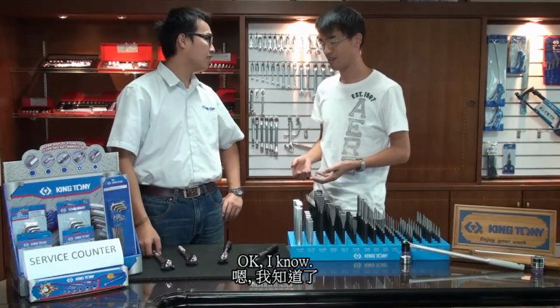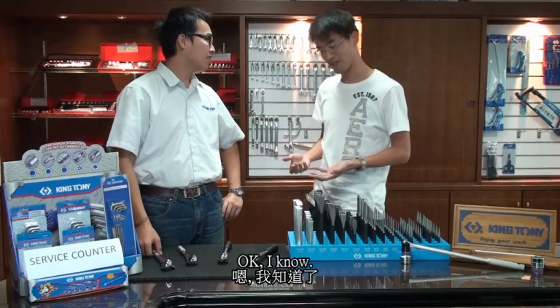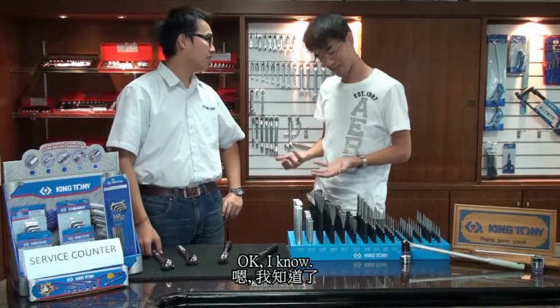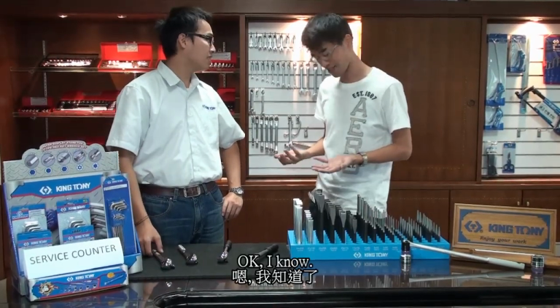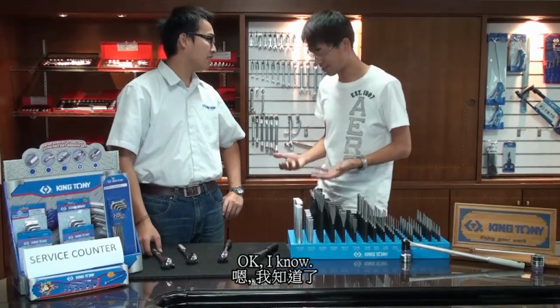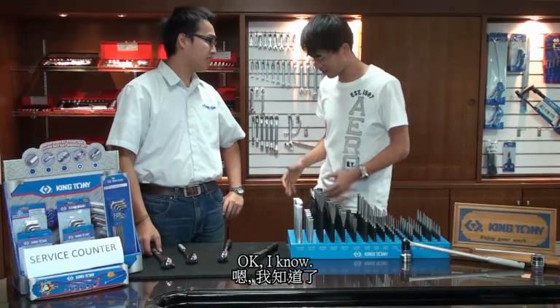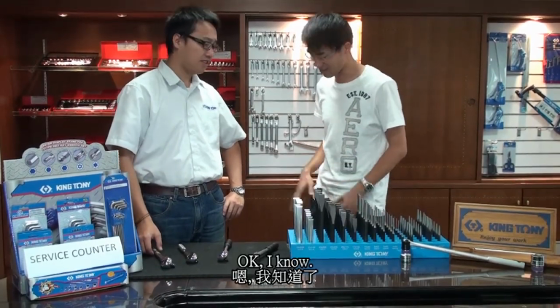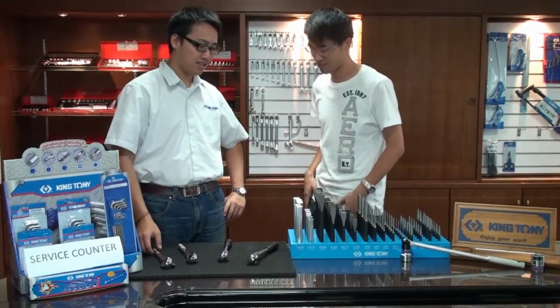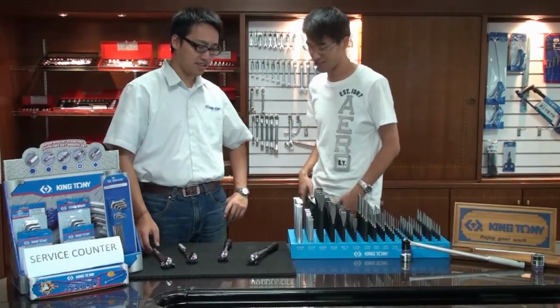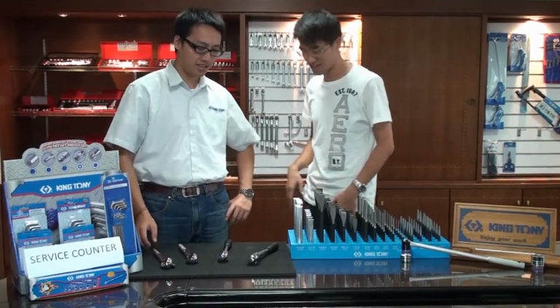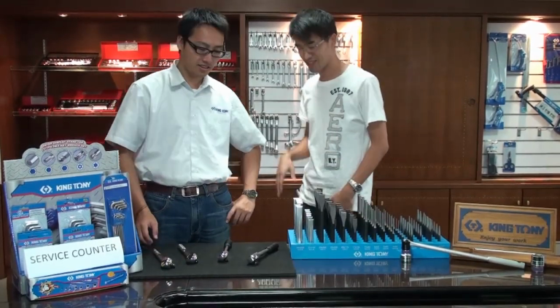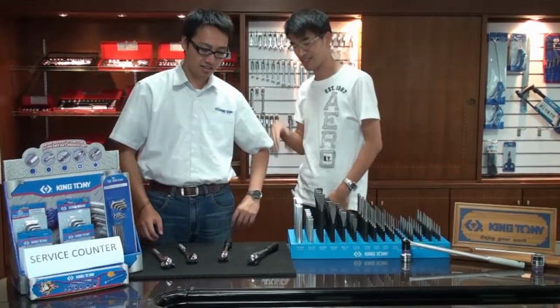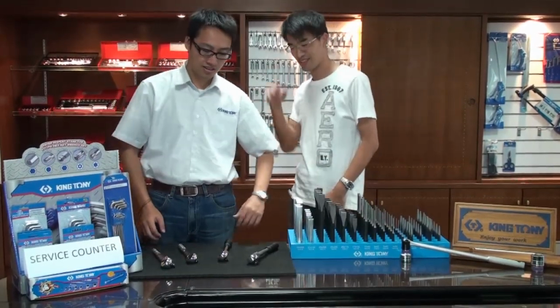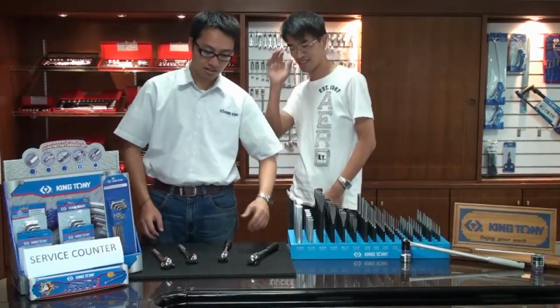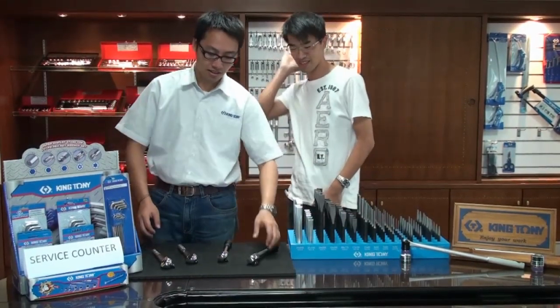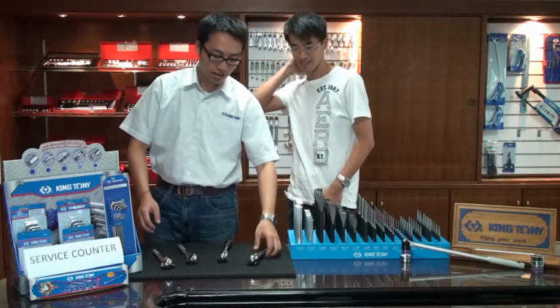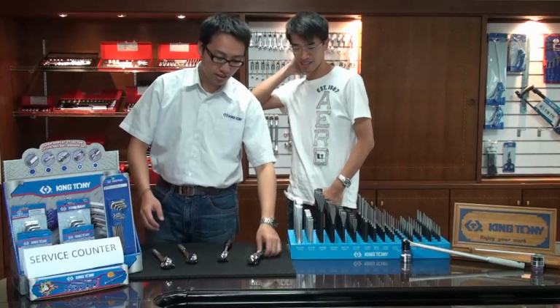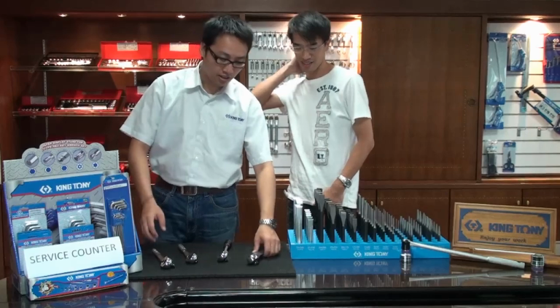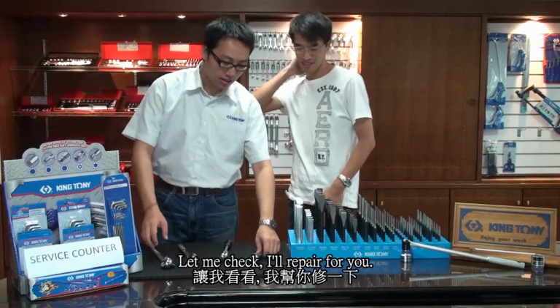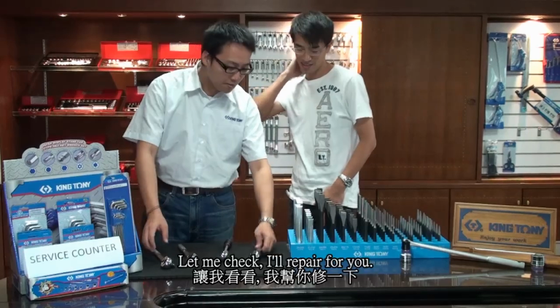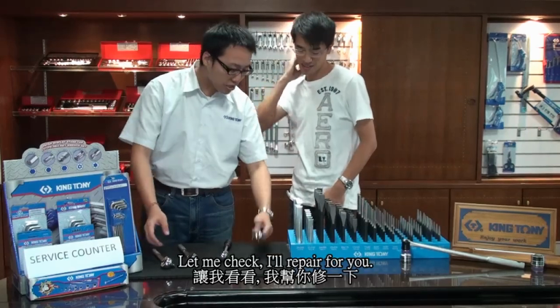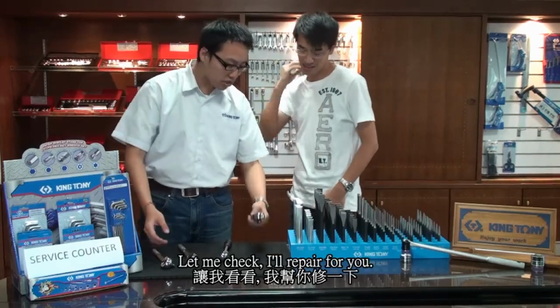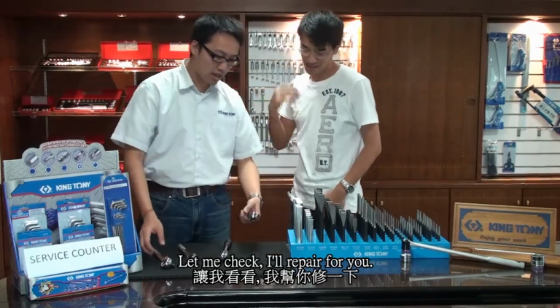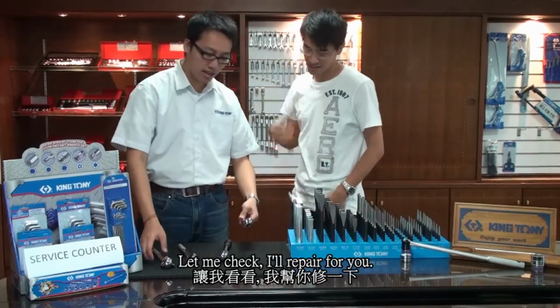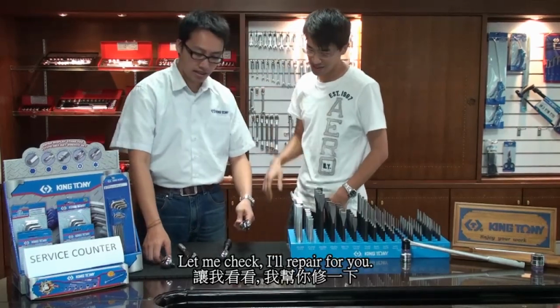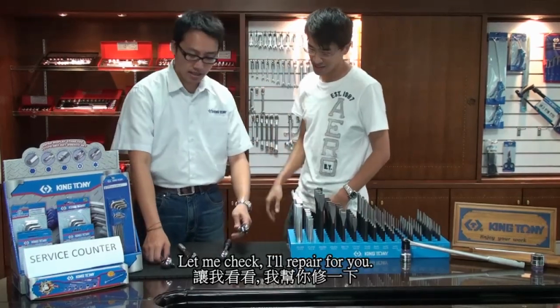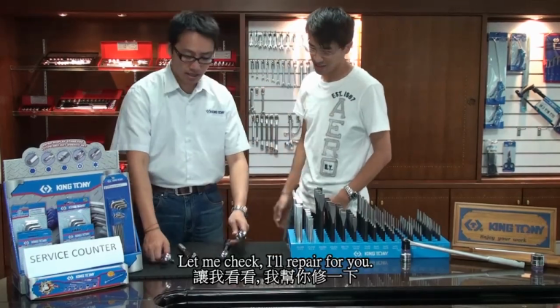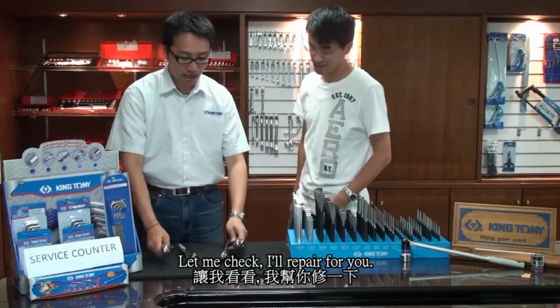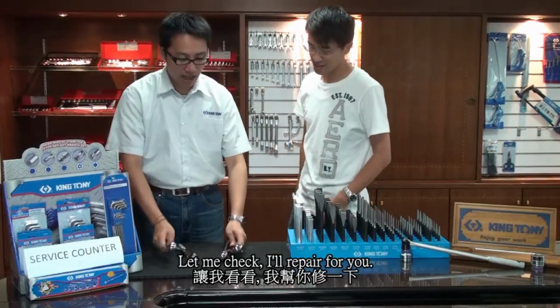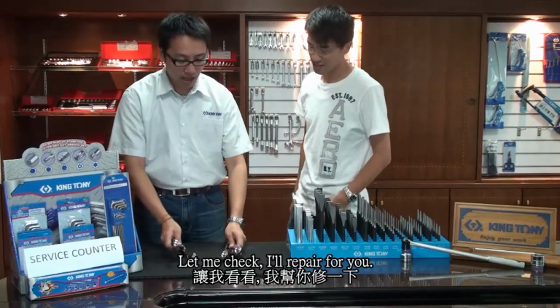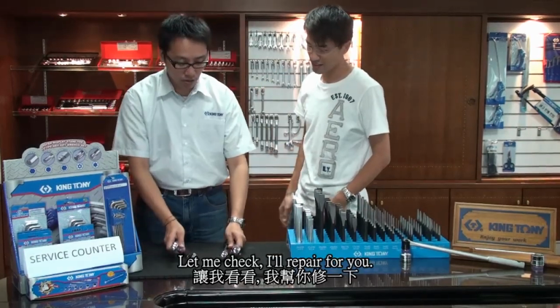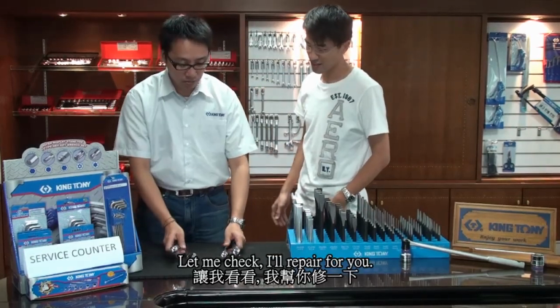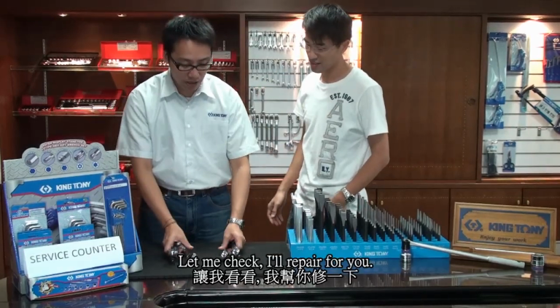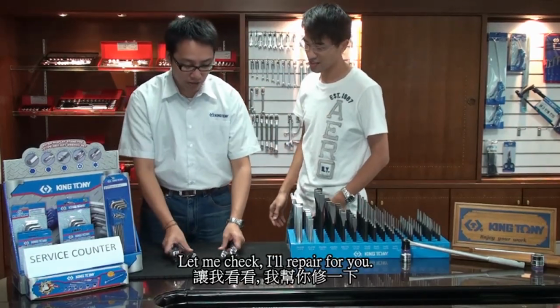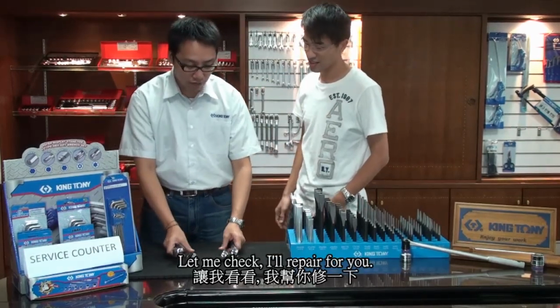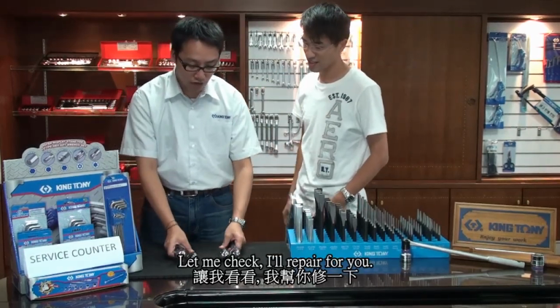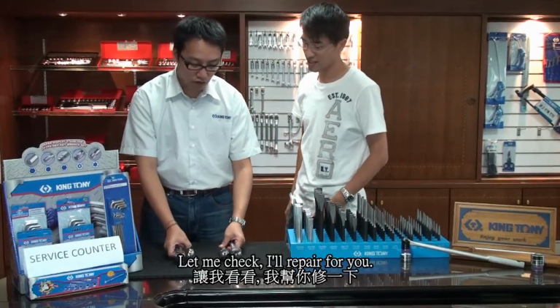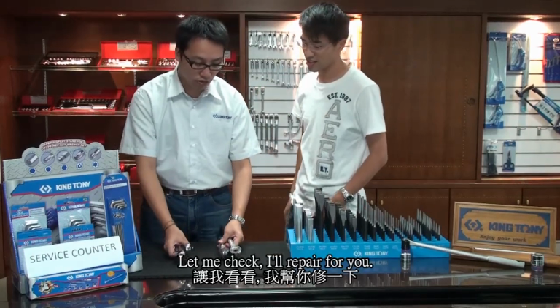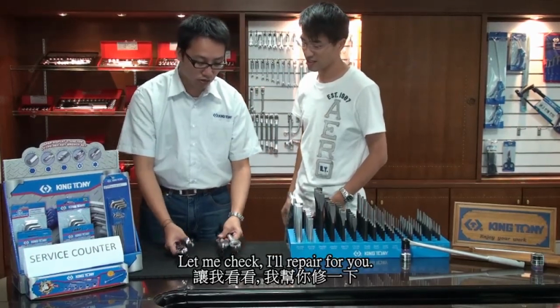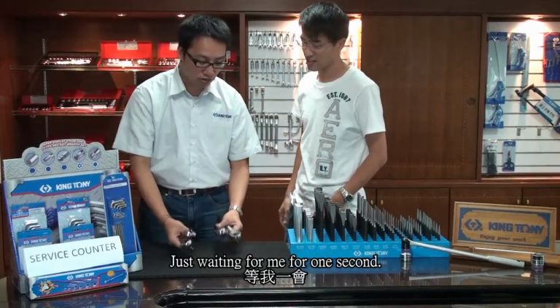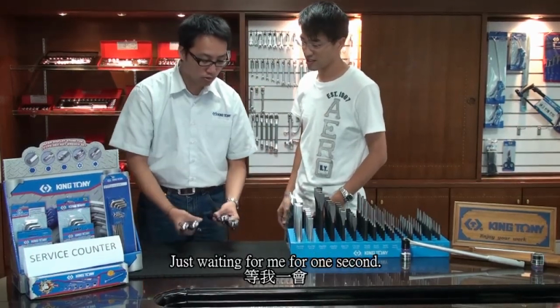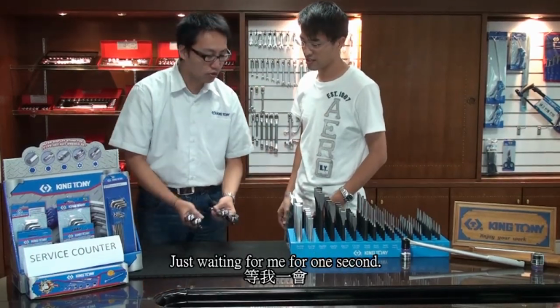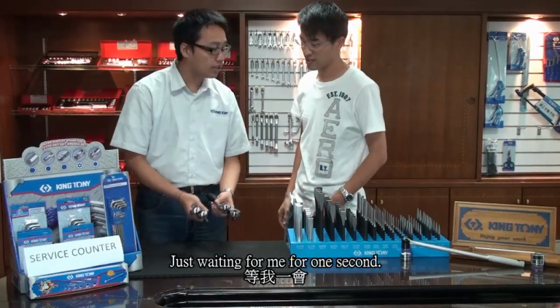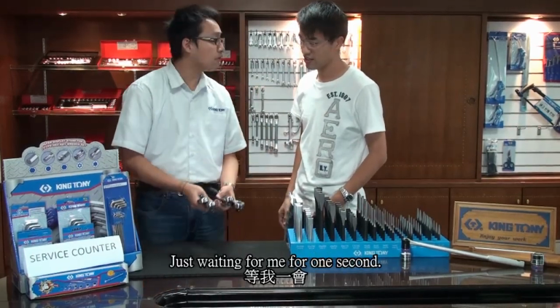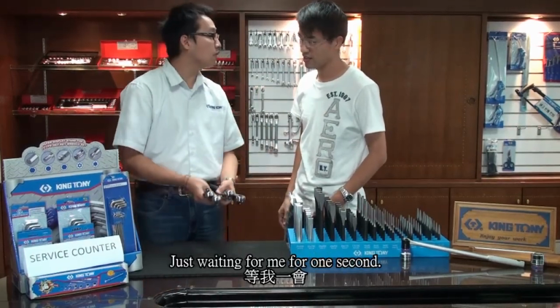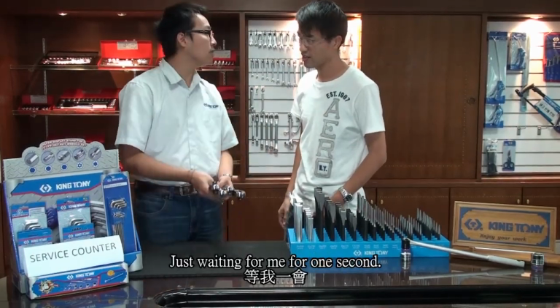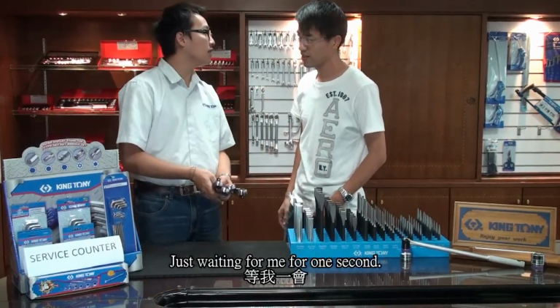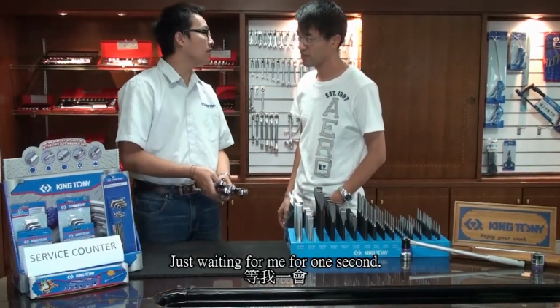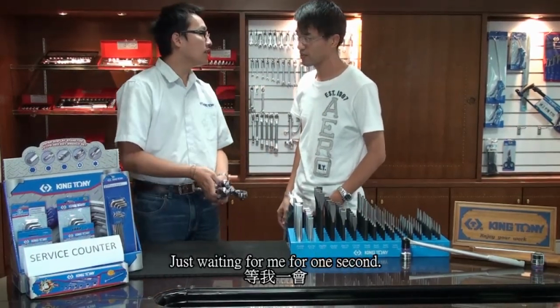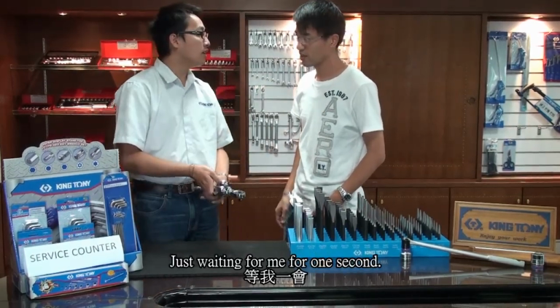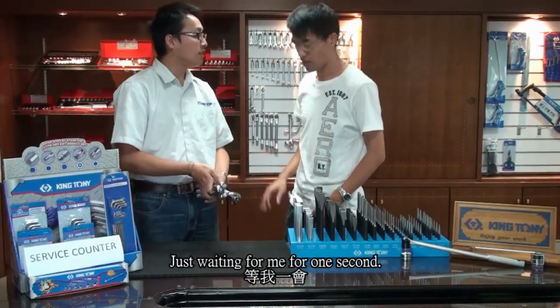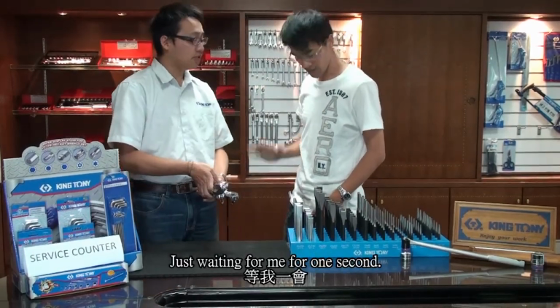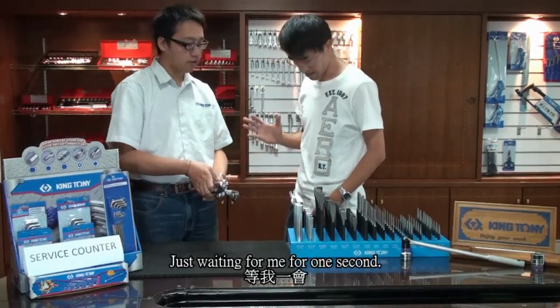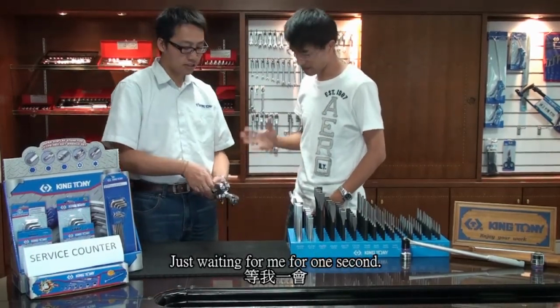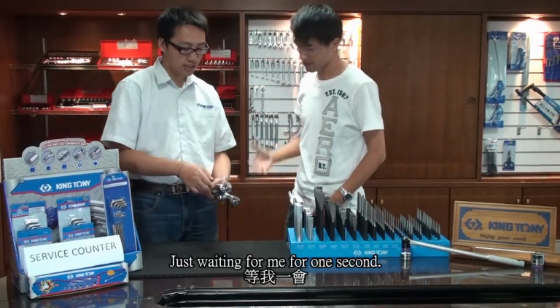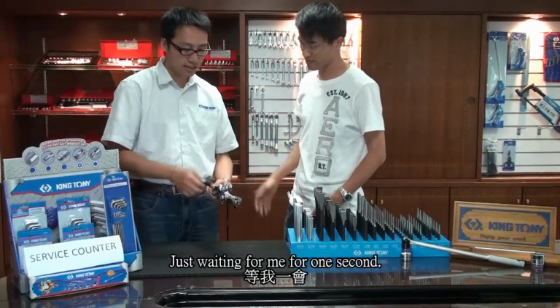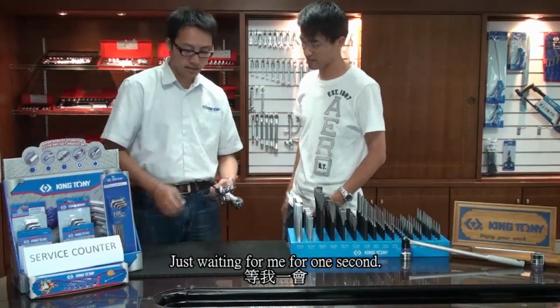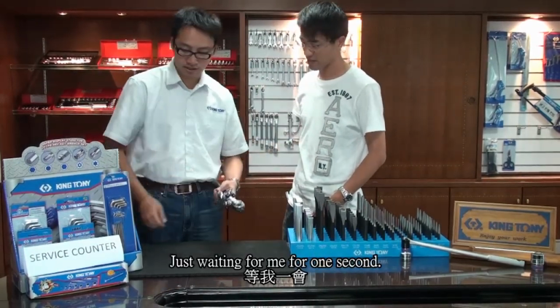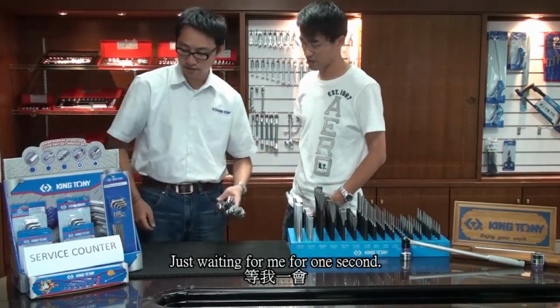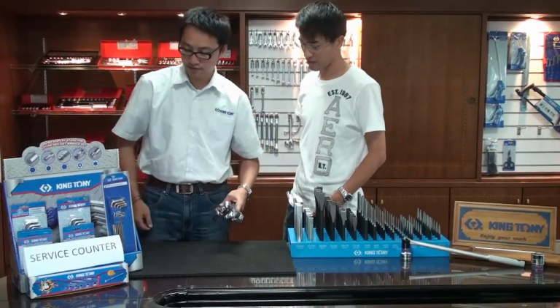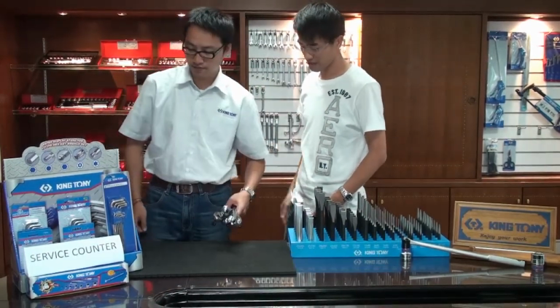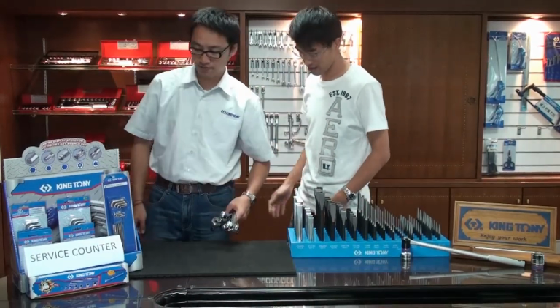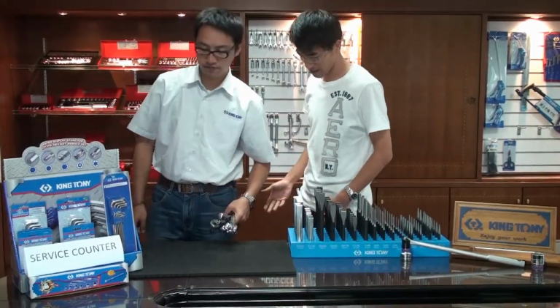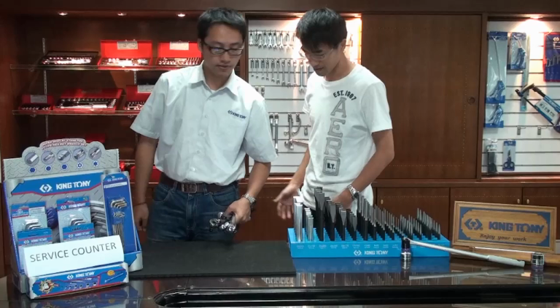Ok, I know. Let me check — I'll repair them for you. Just wait for me for a second. Ok, I'll wait here.